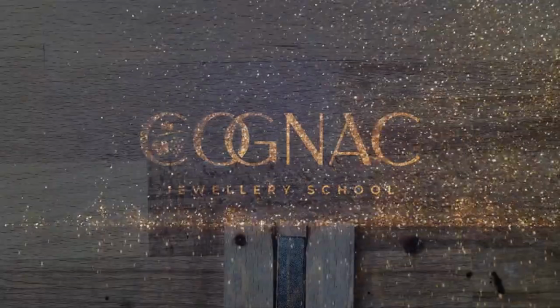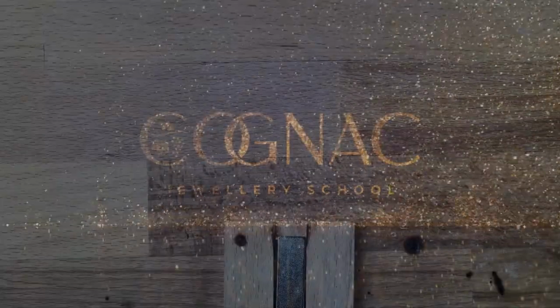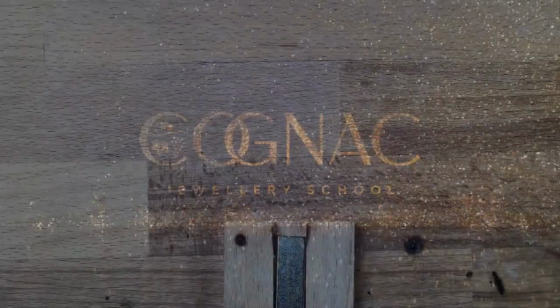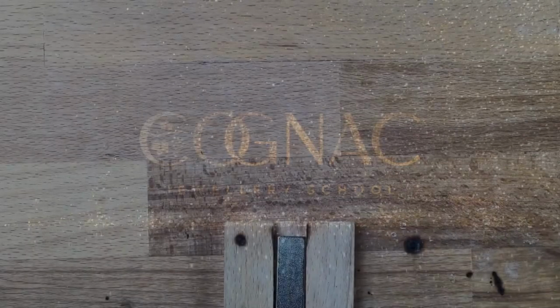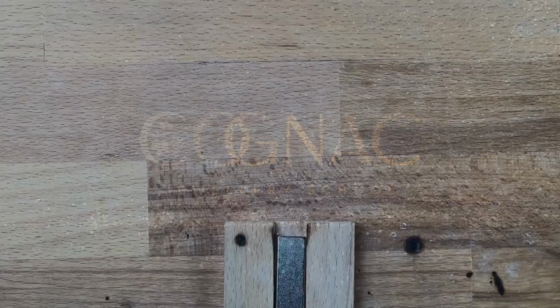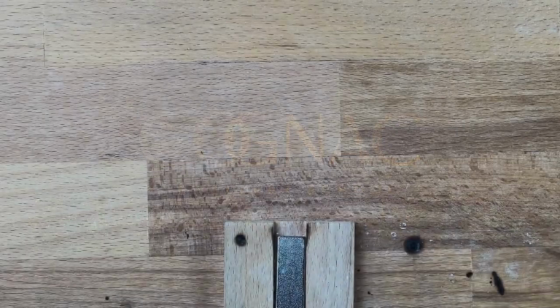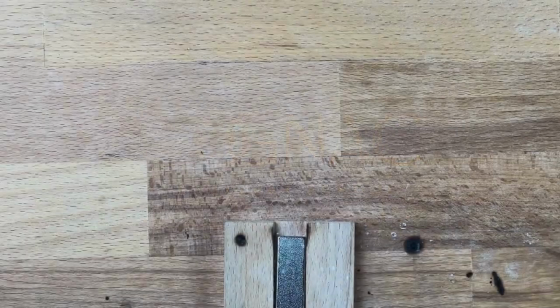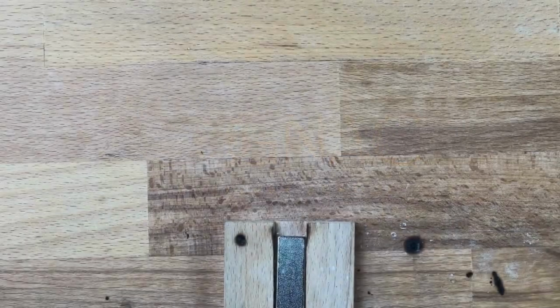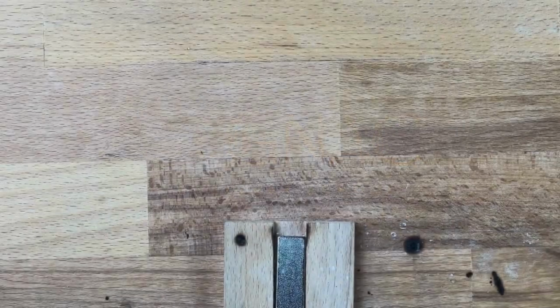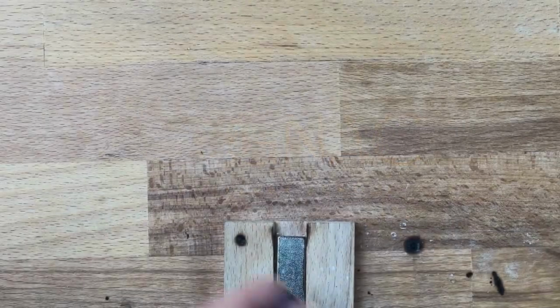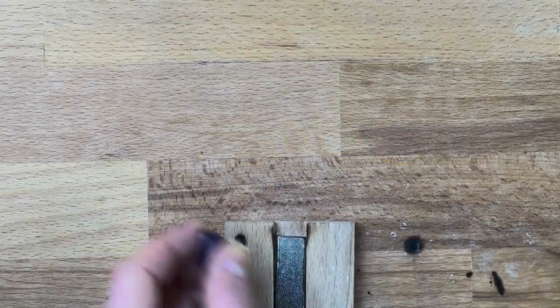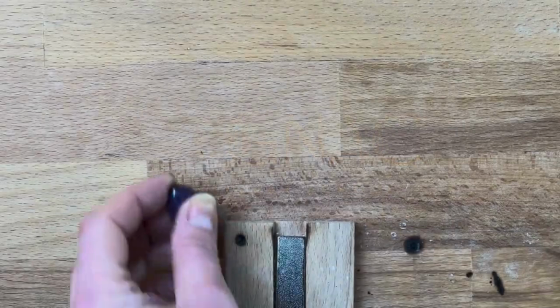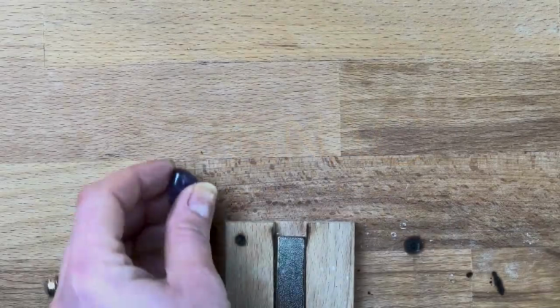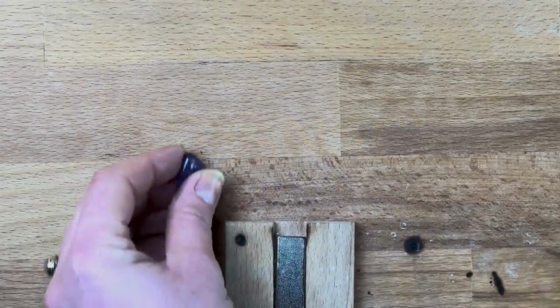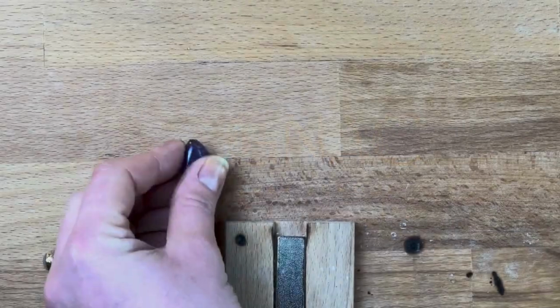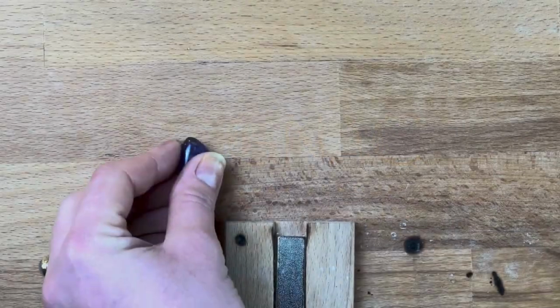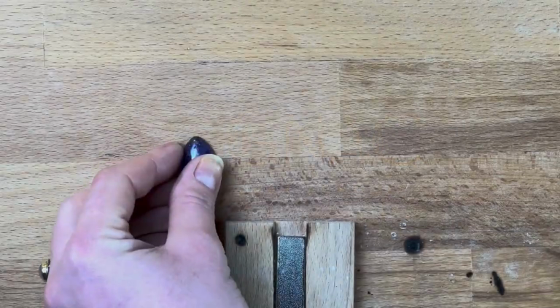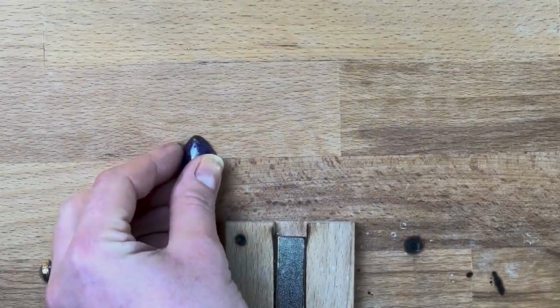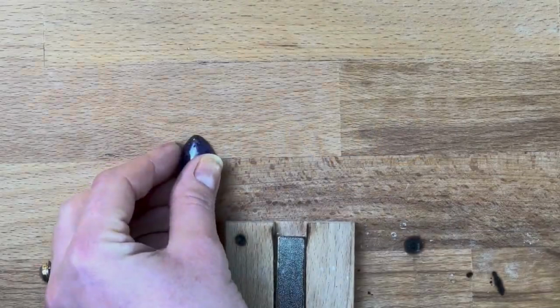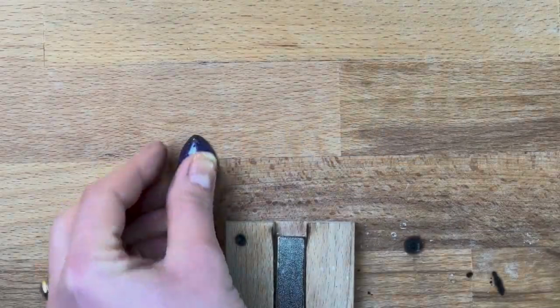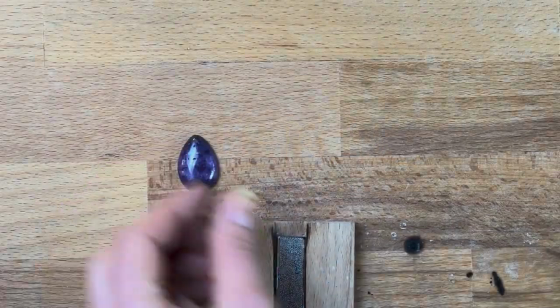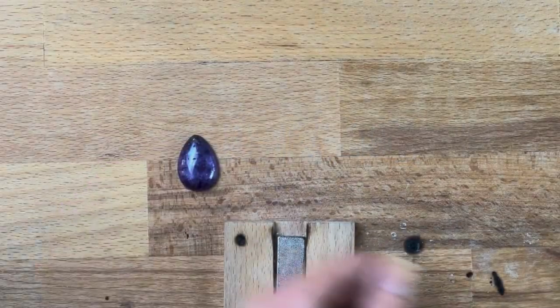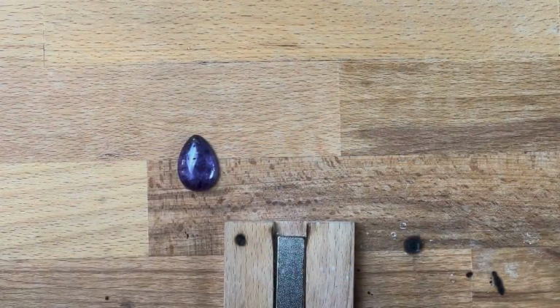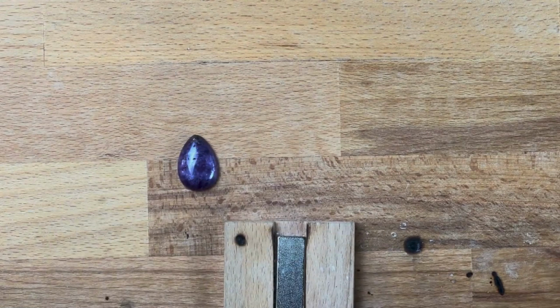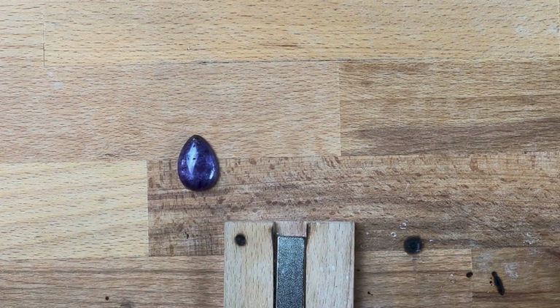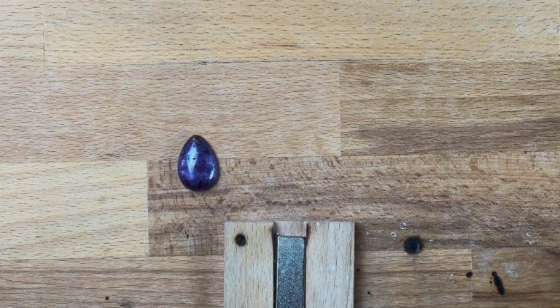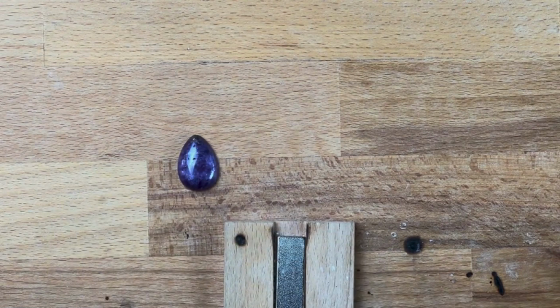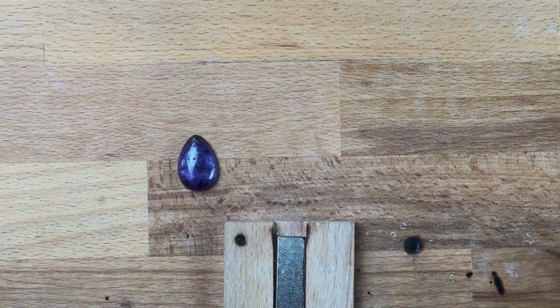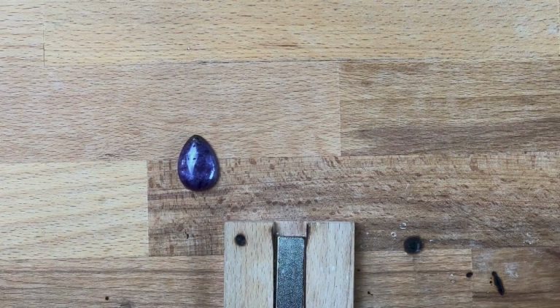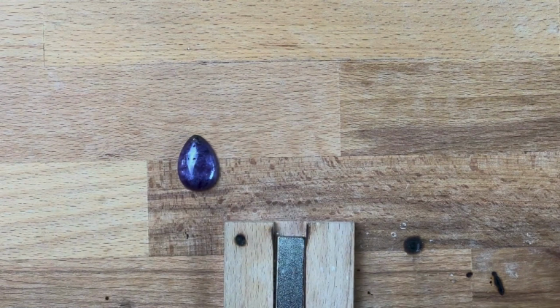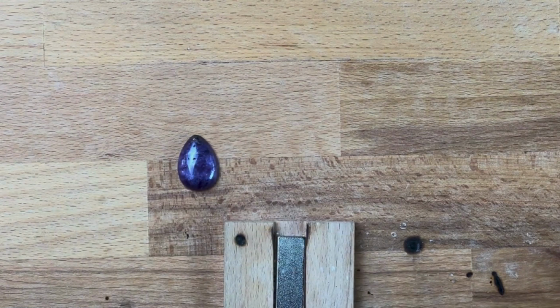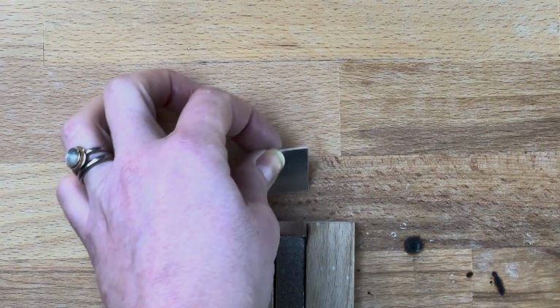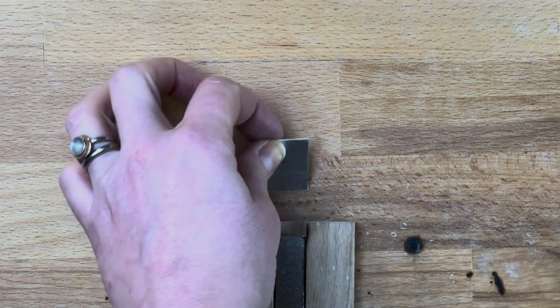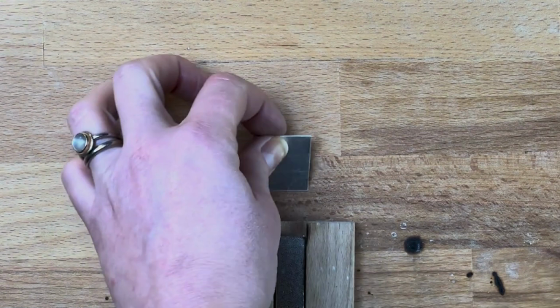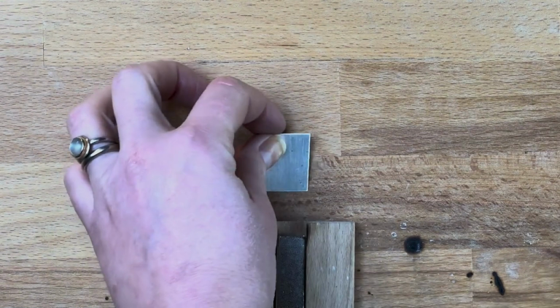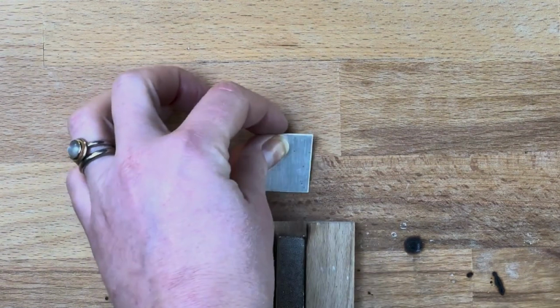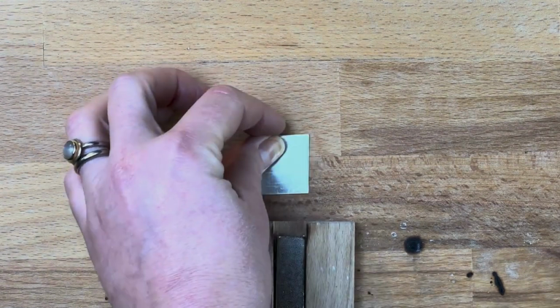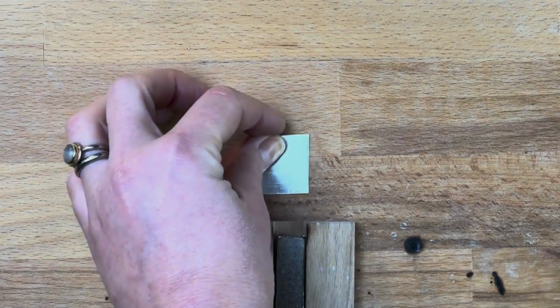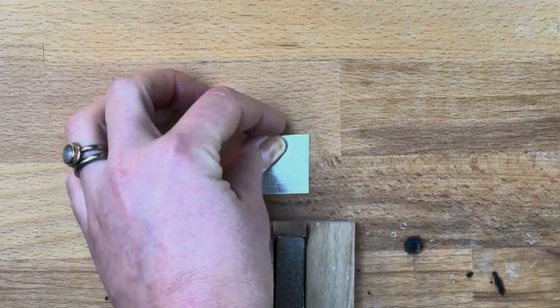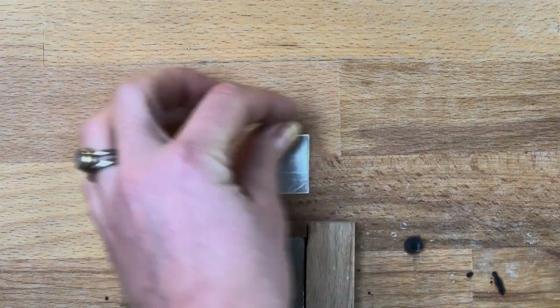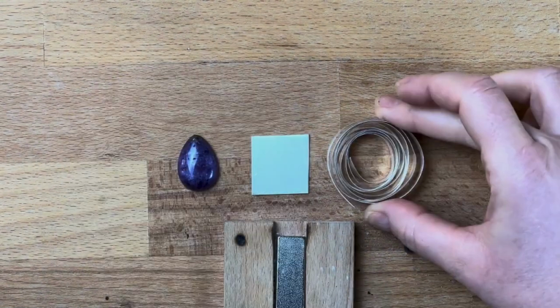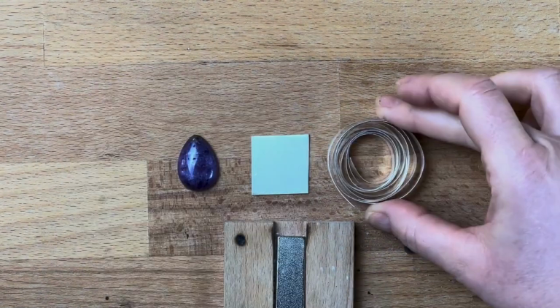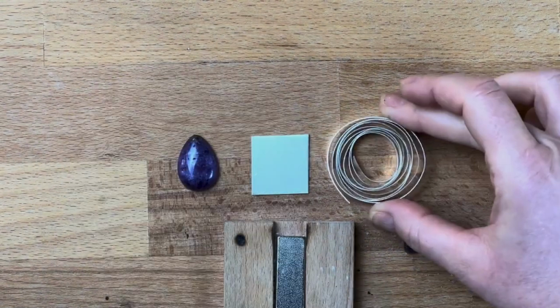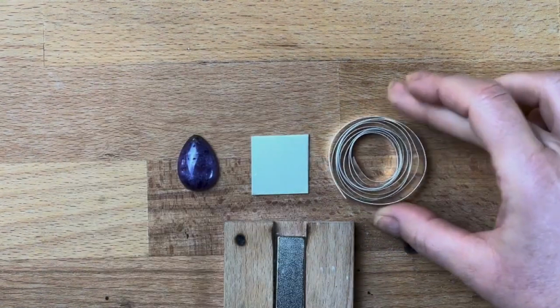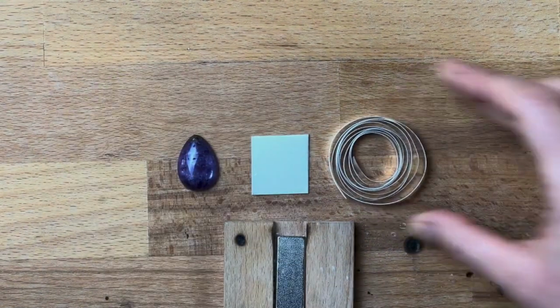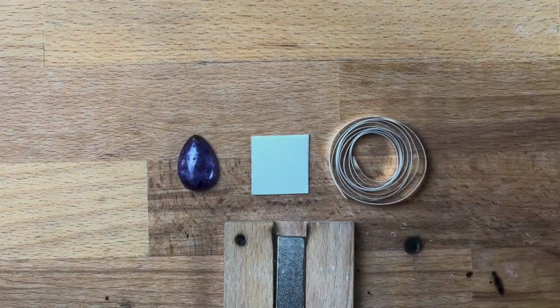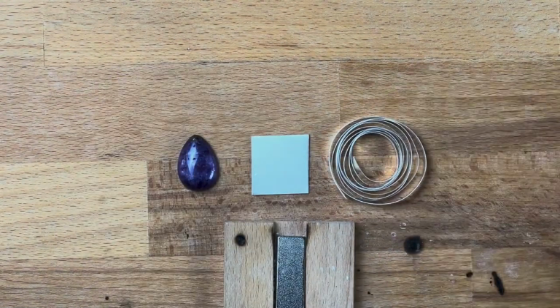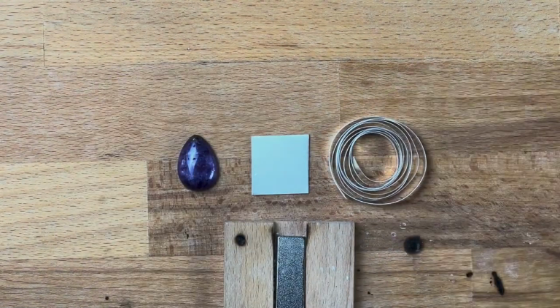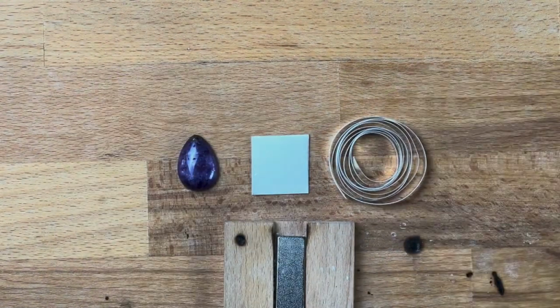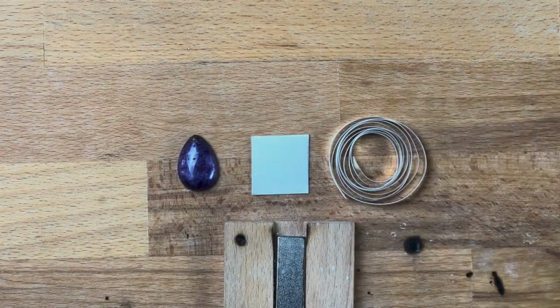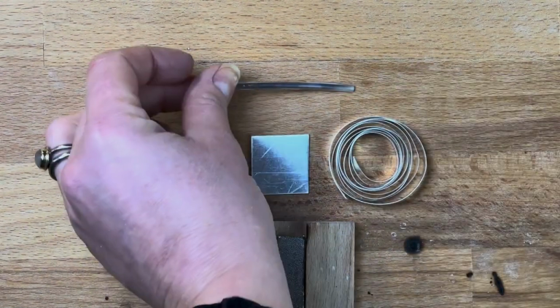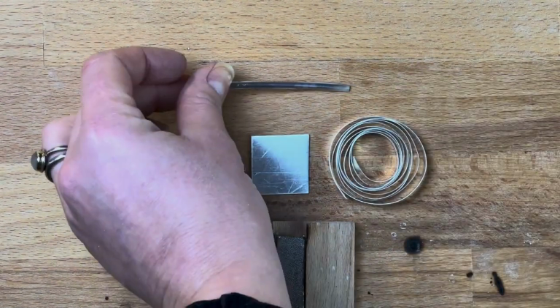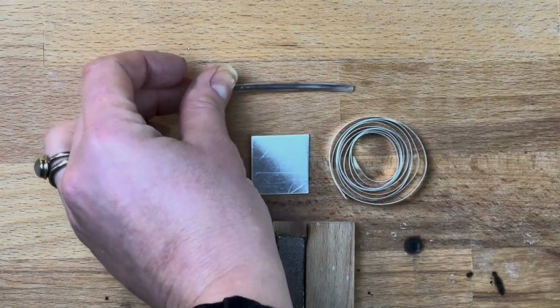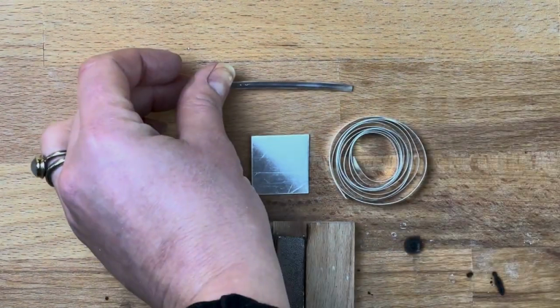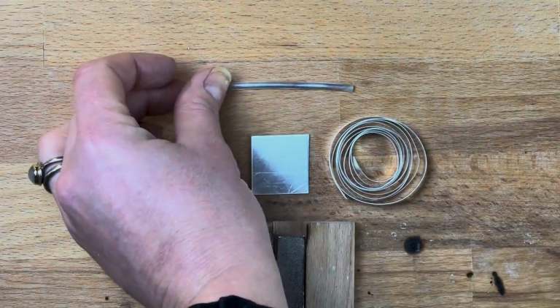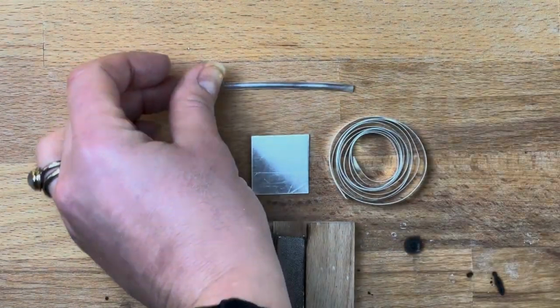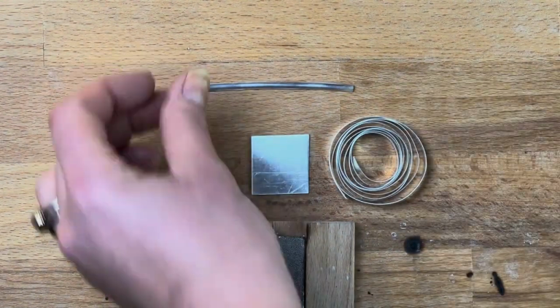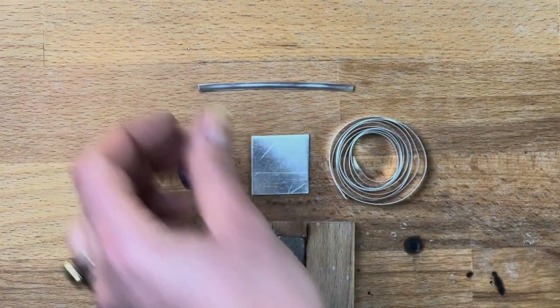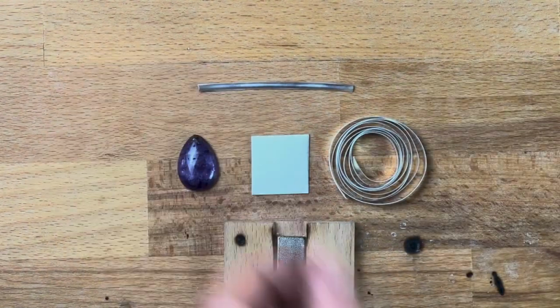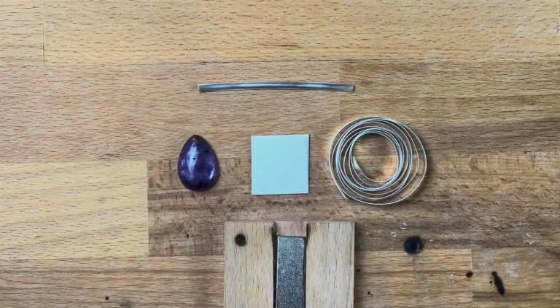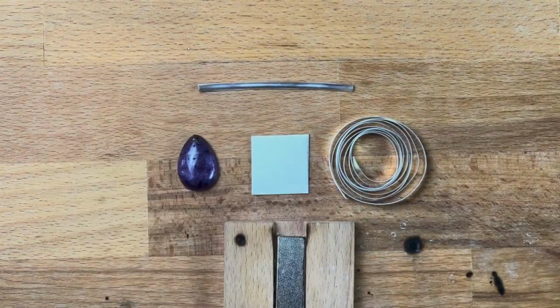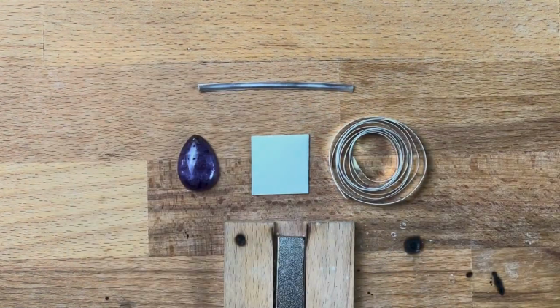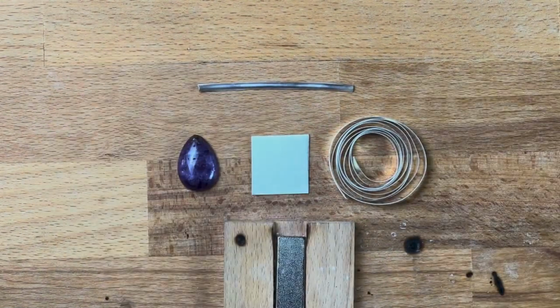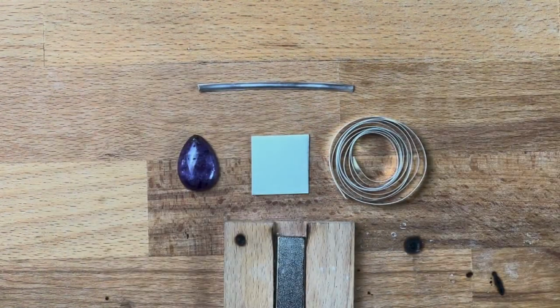For this project you will need a pear-shaped cabochon gemstone, a sheet of silver, some bezel strip and a length of half round silver wire.